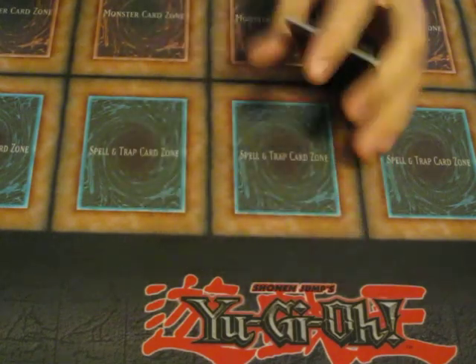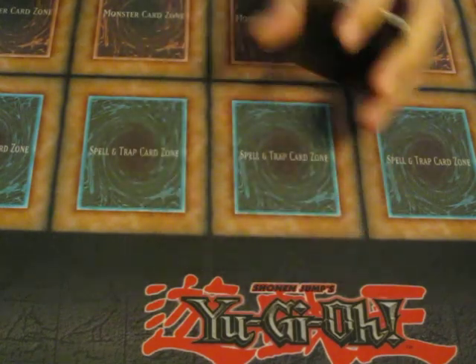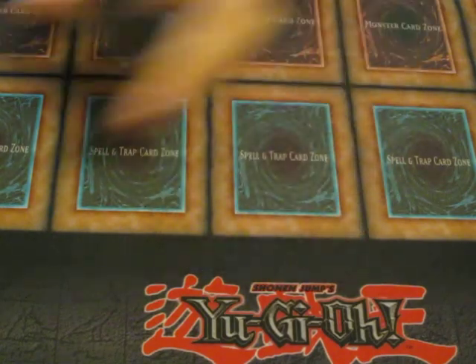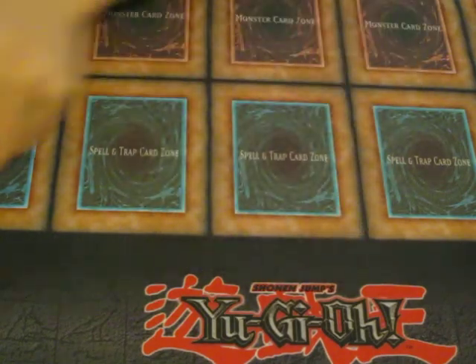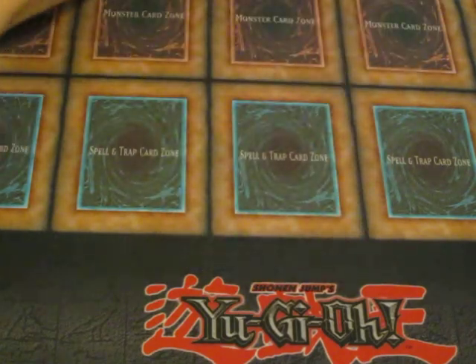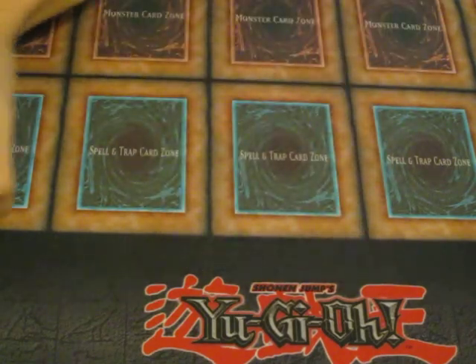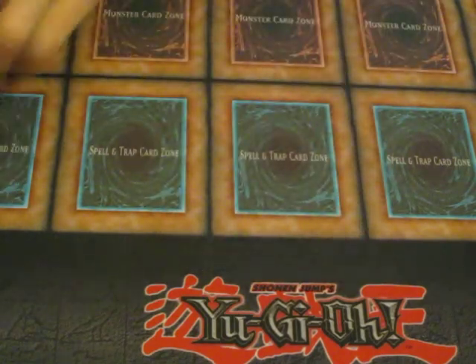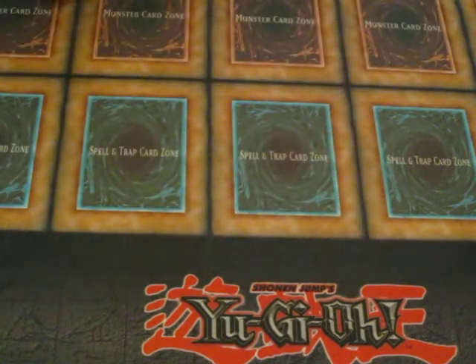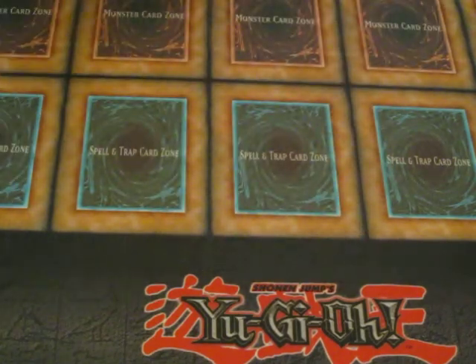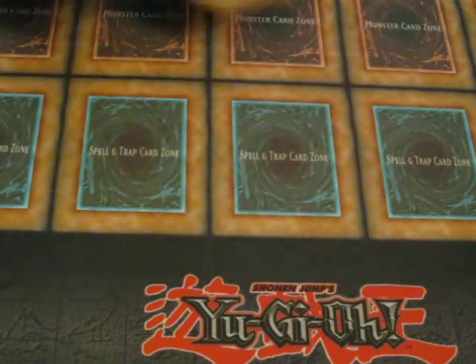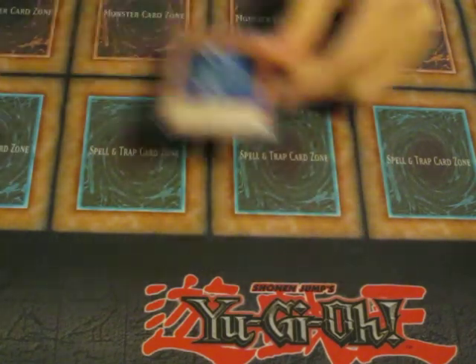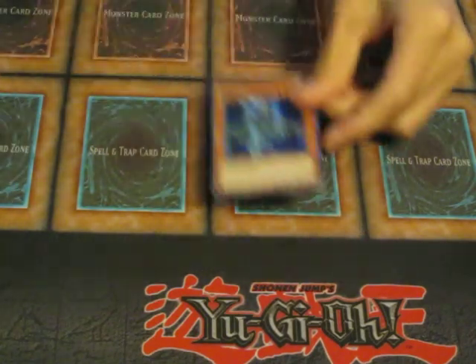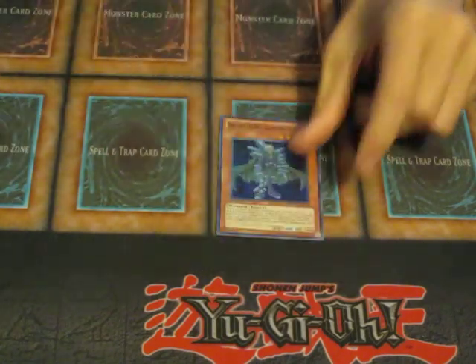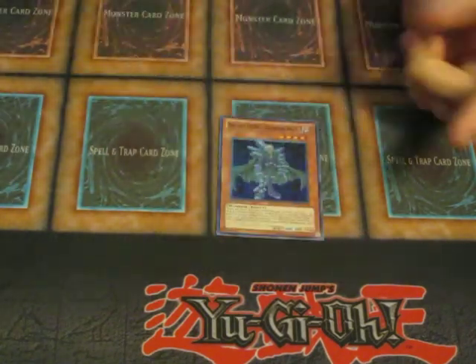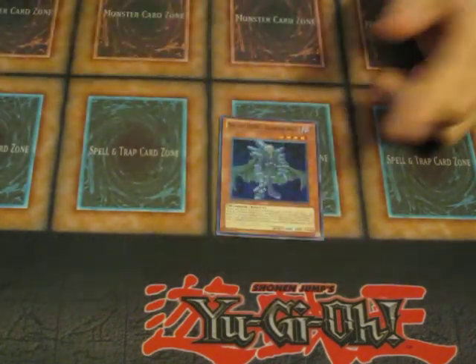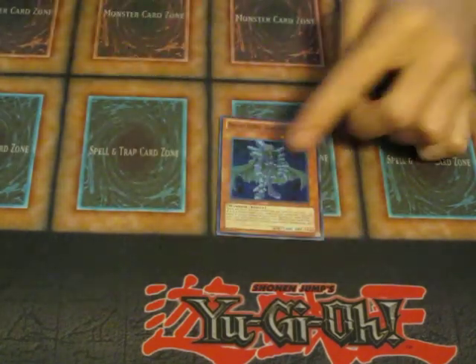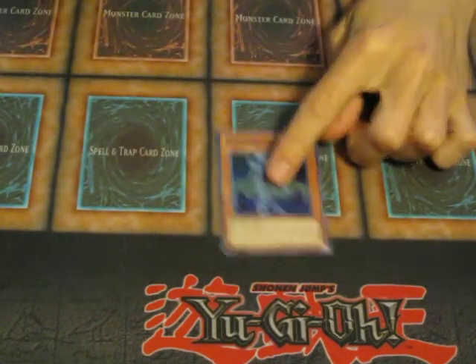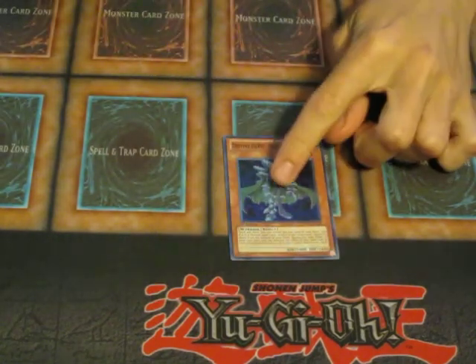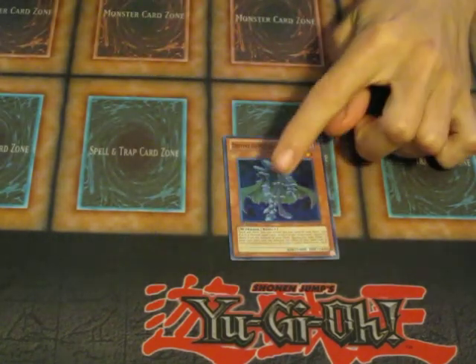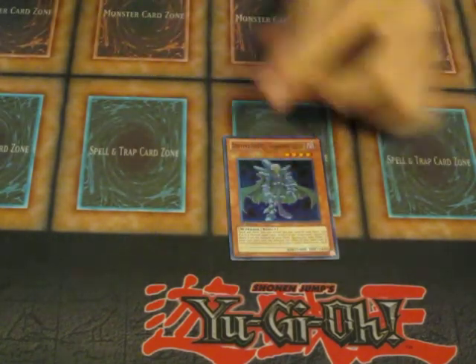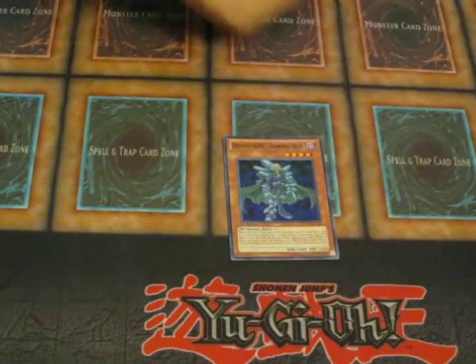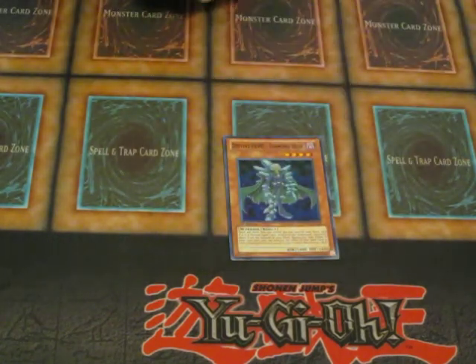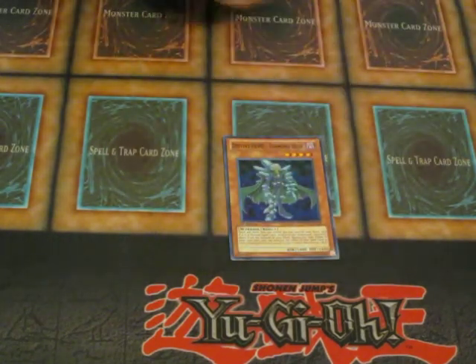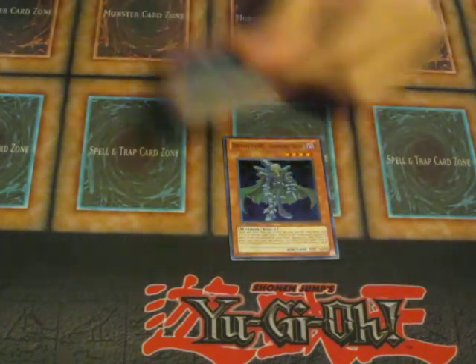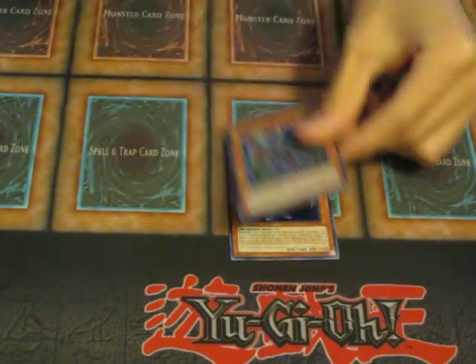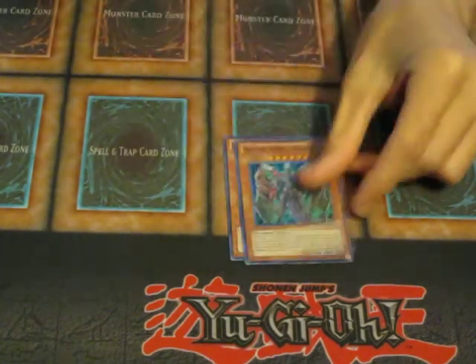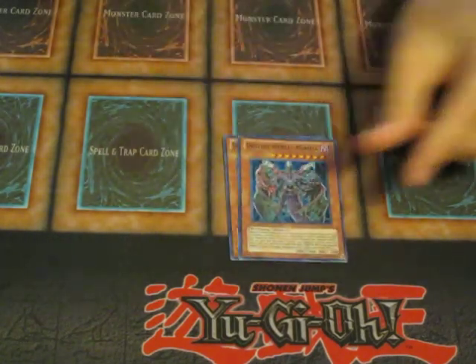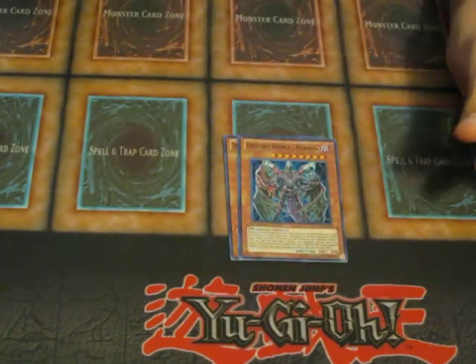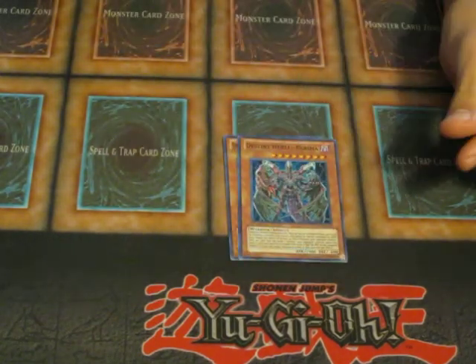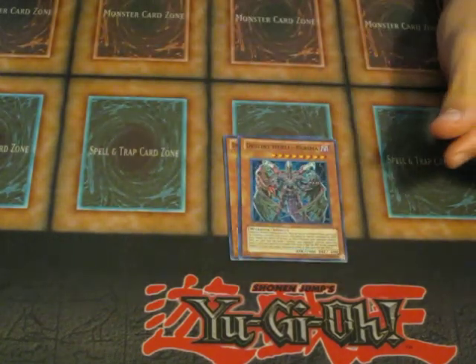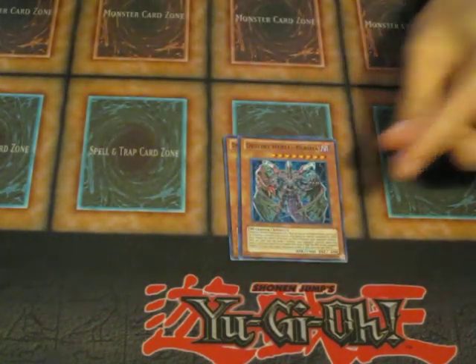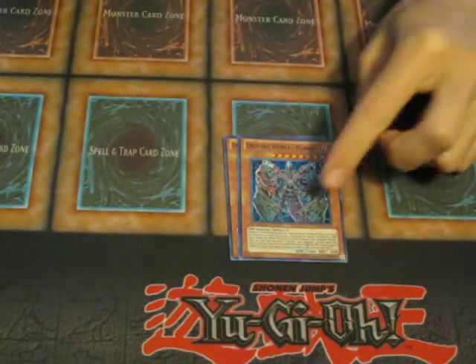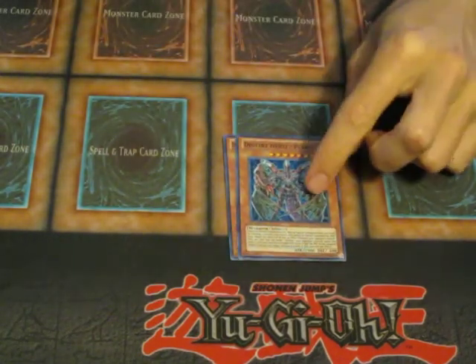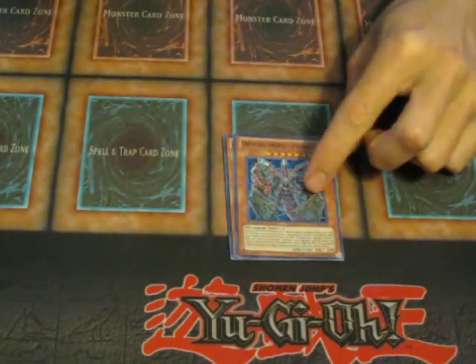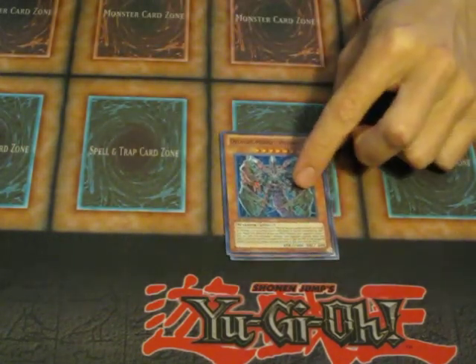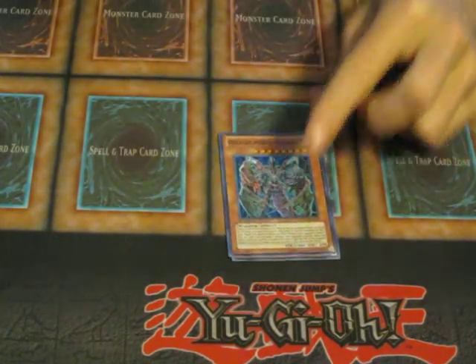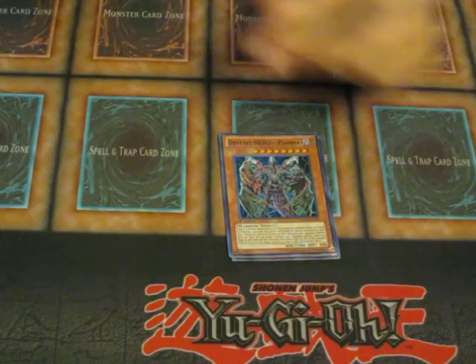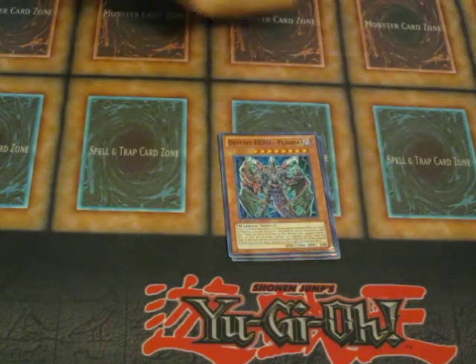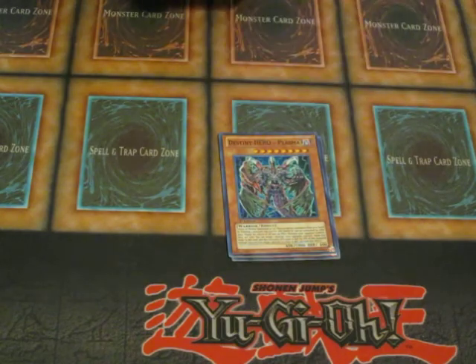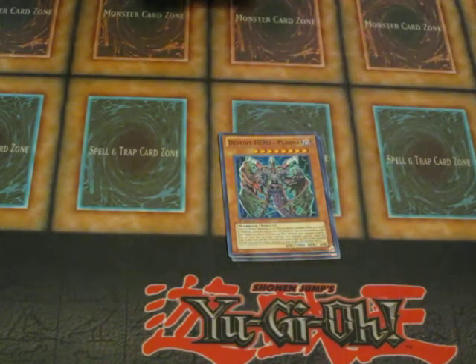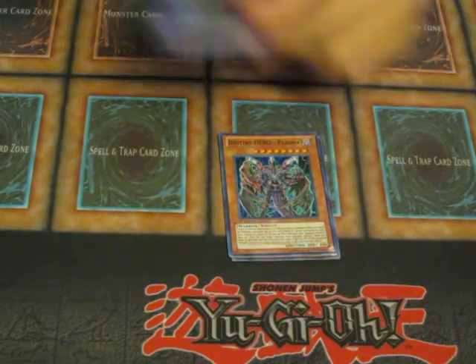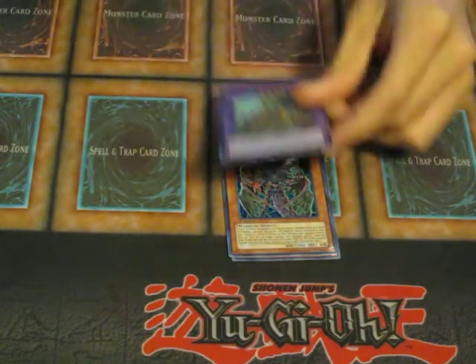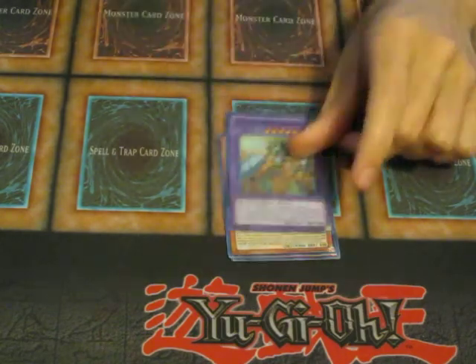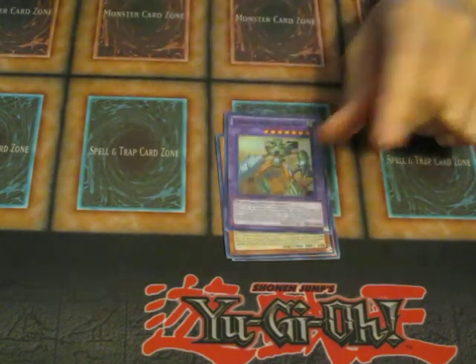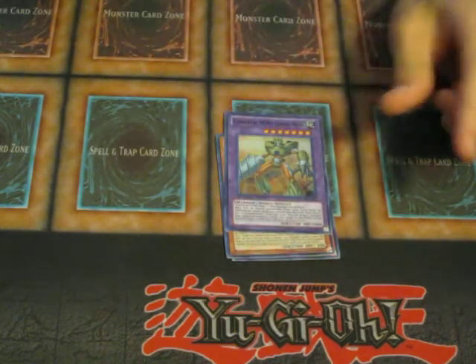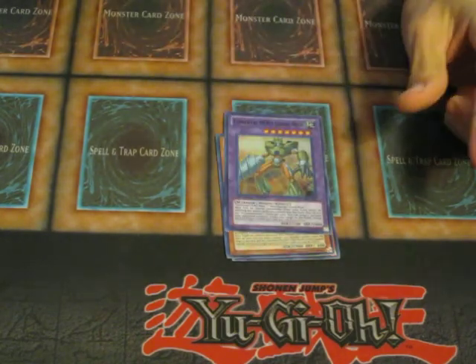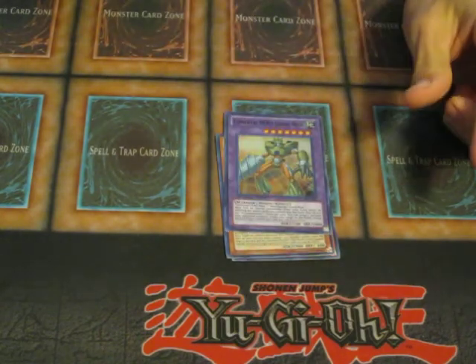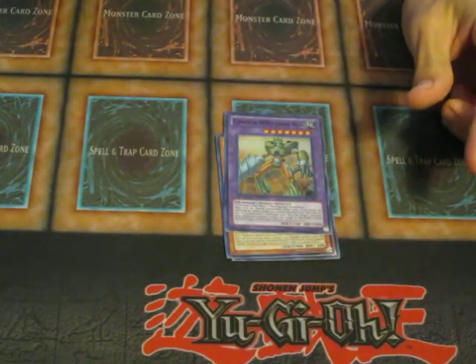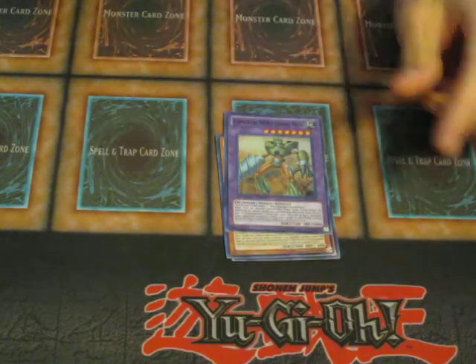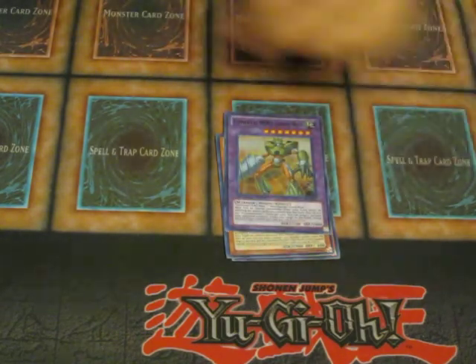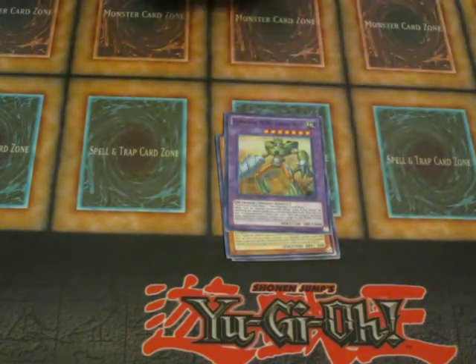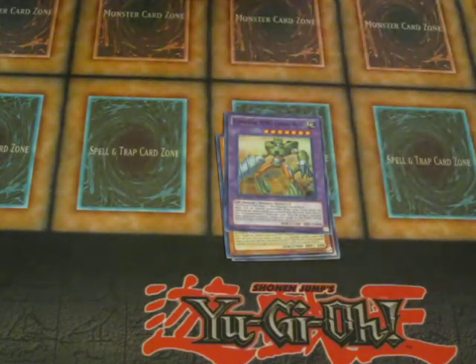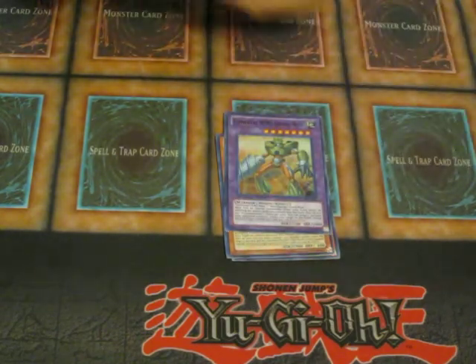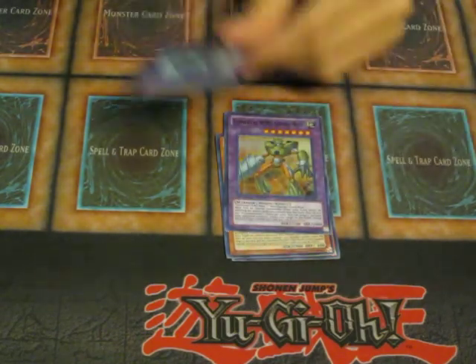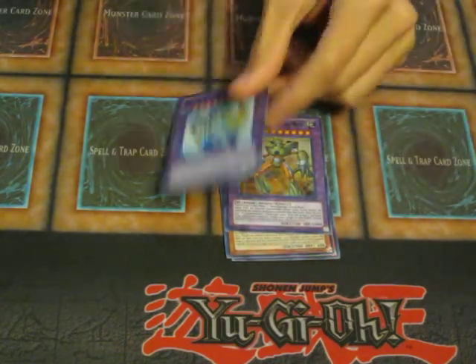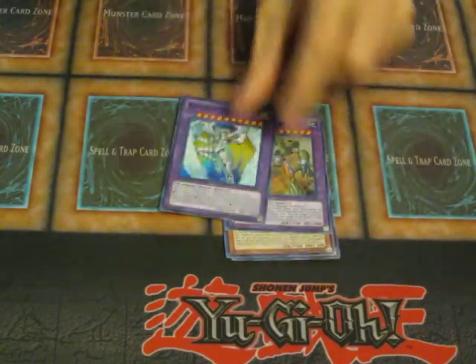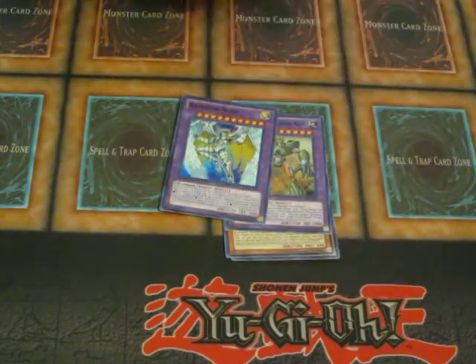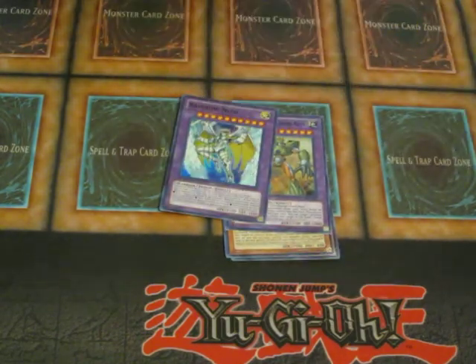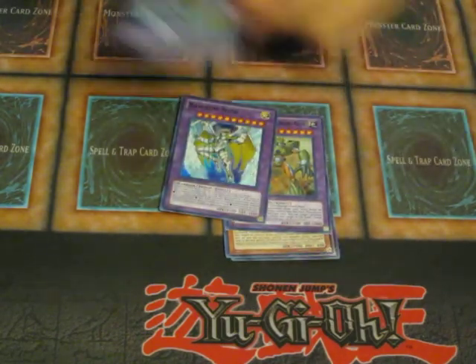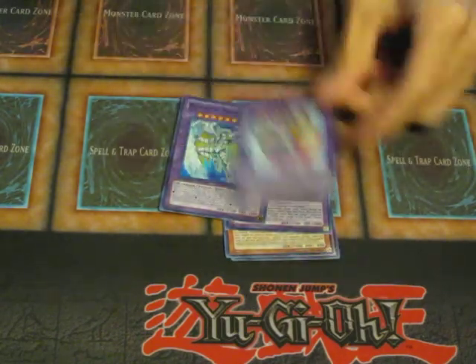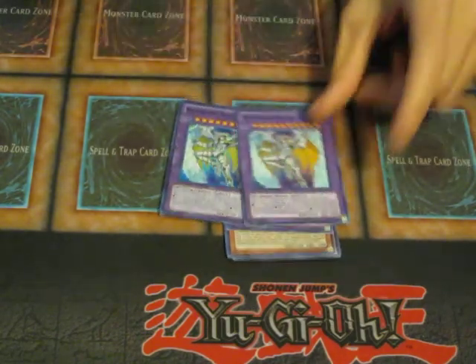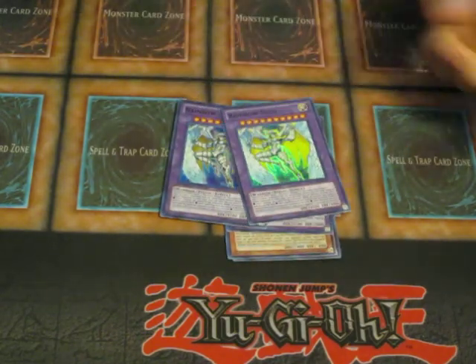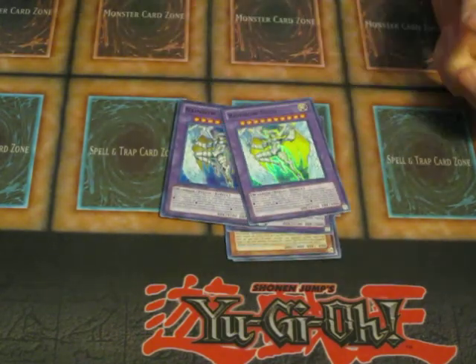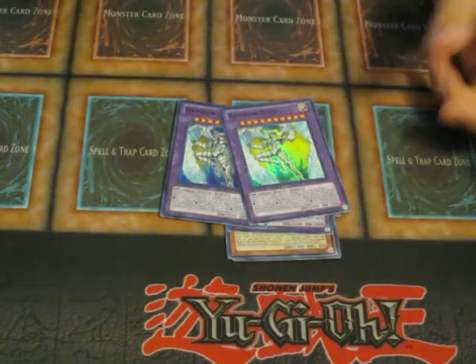For the Super Rares, we have one Diamond Dude, Destiny Hero Plasma, Grand Neos, and double Rainbow Neos.